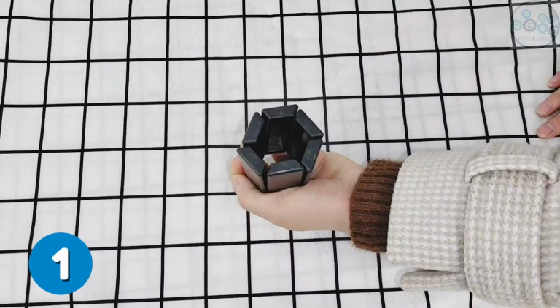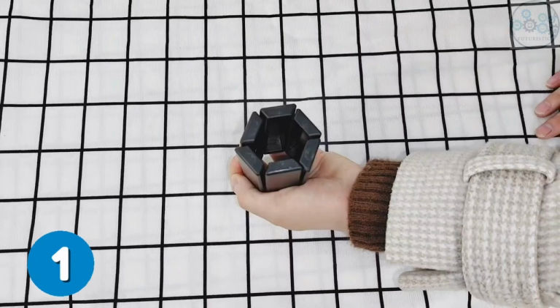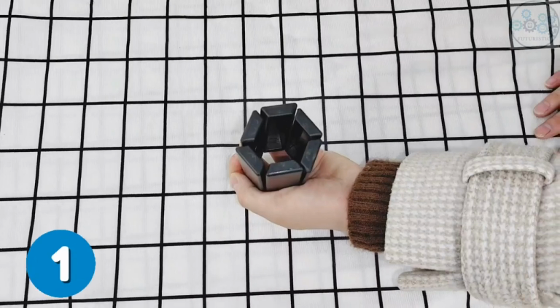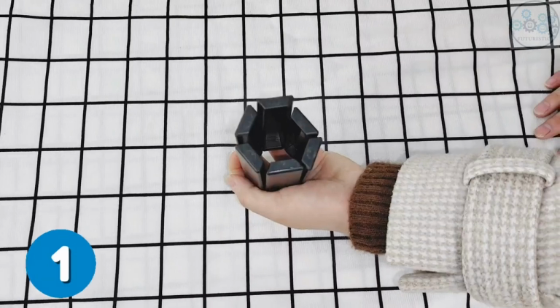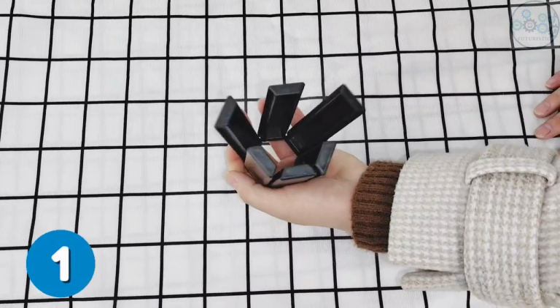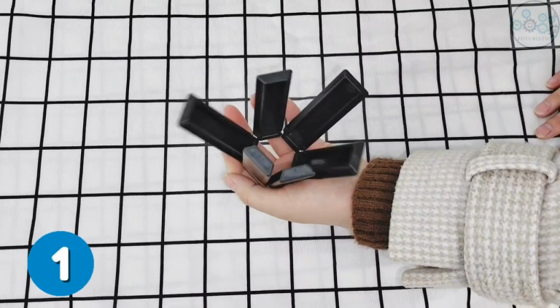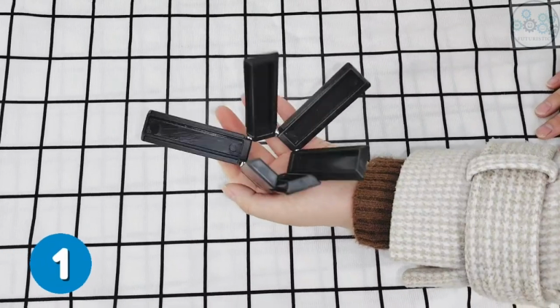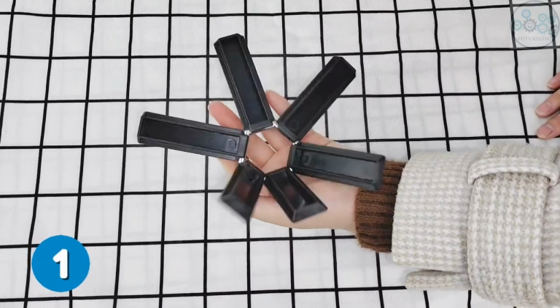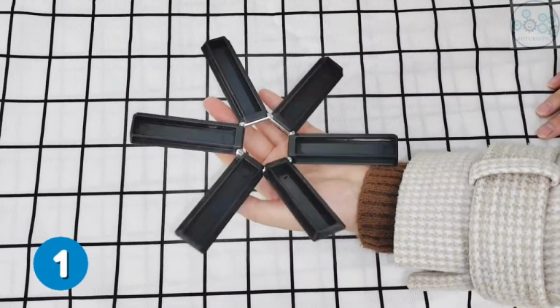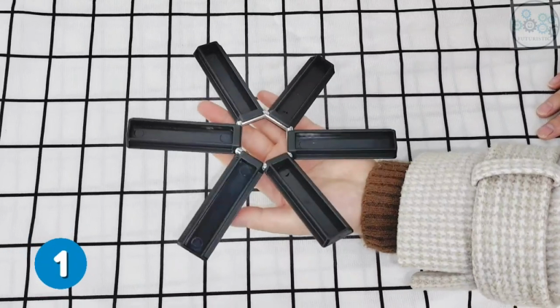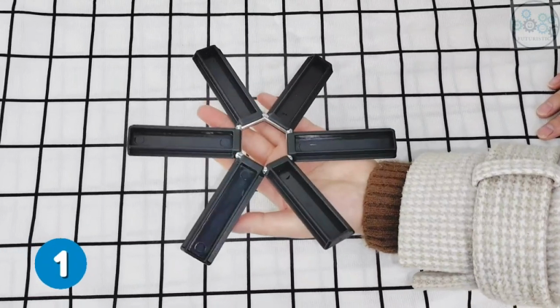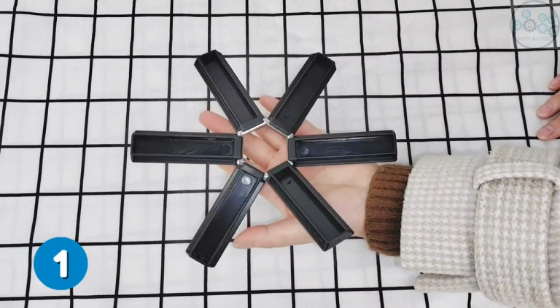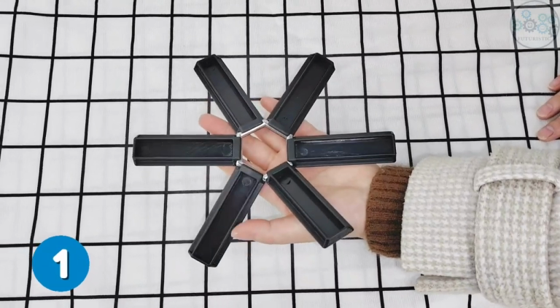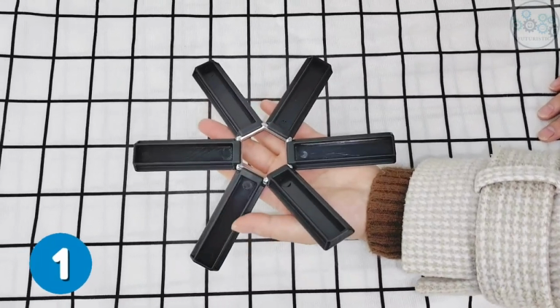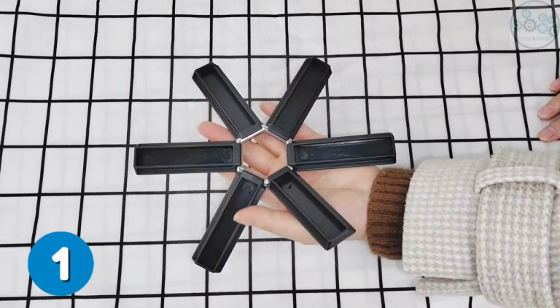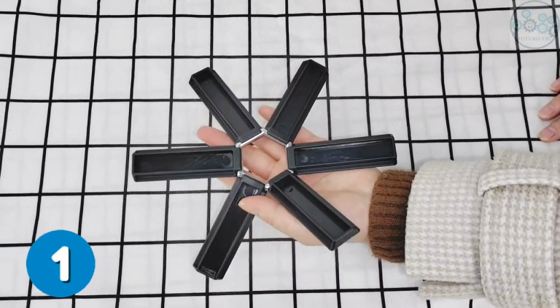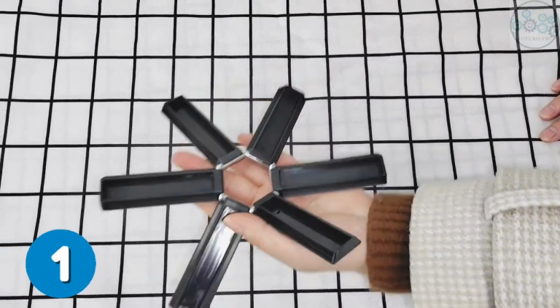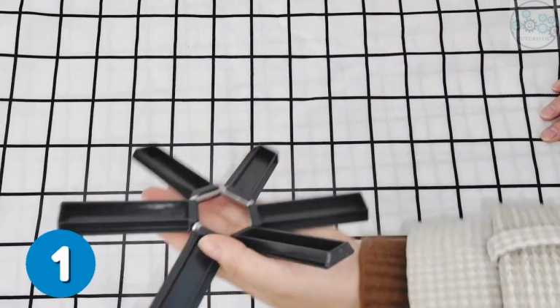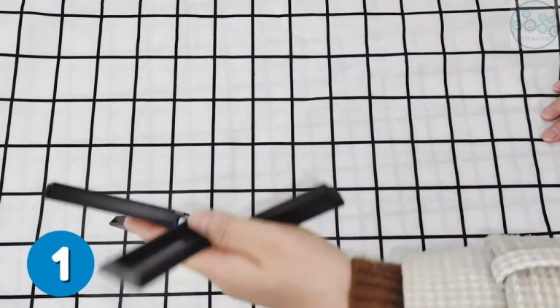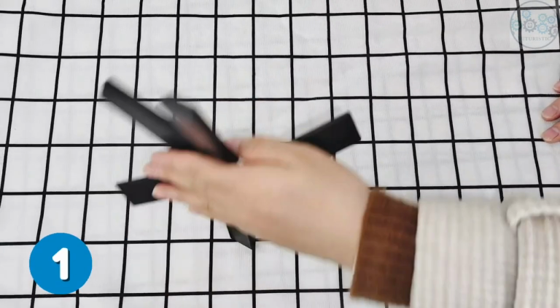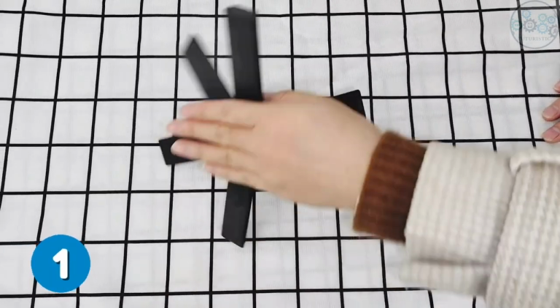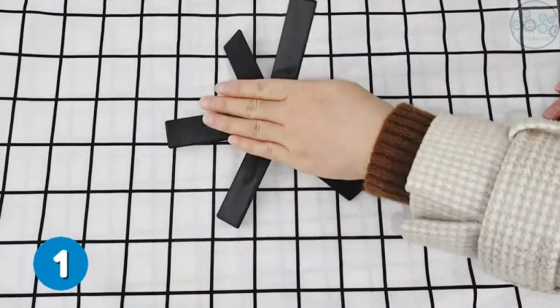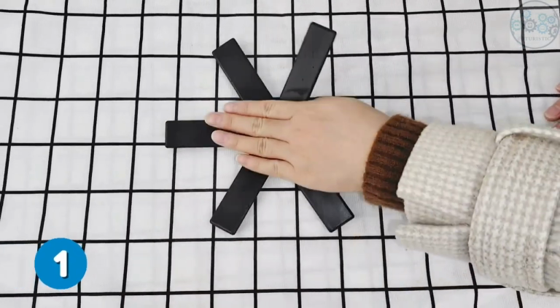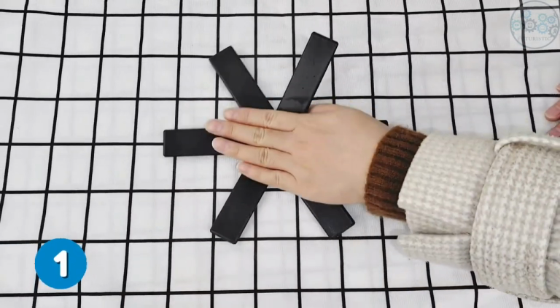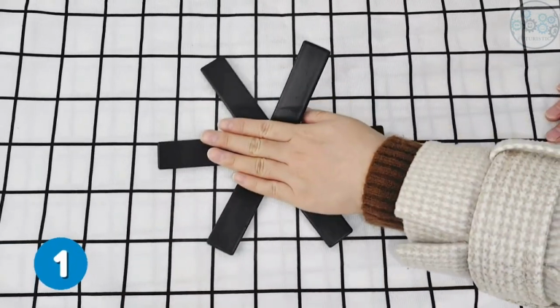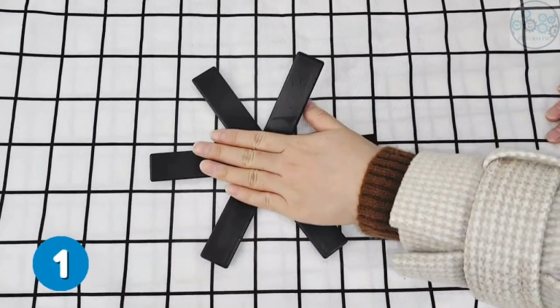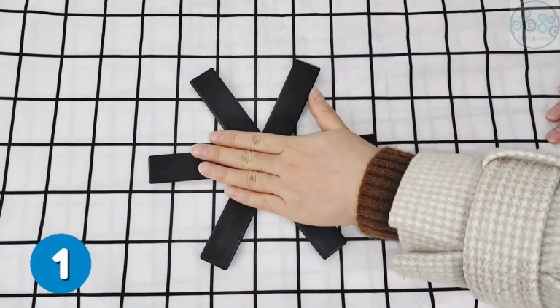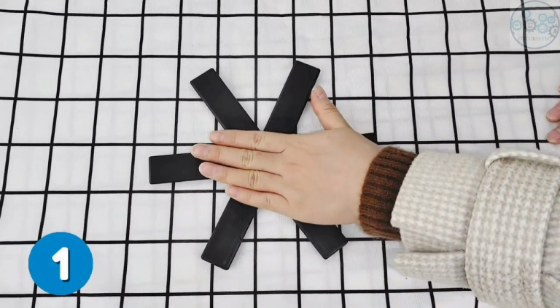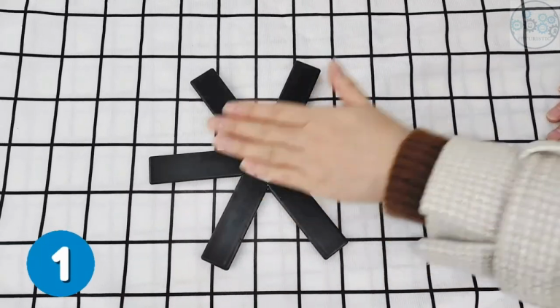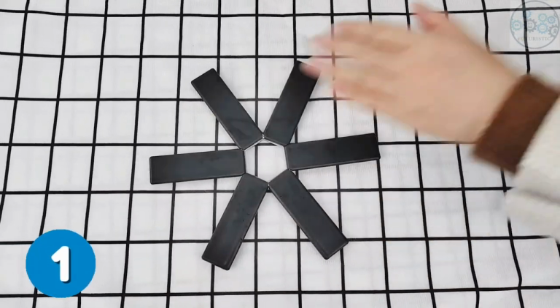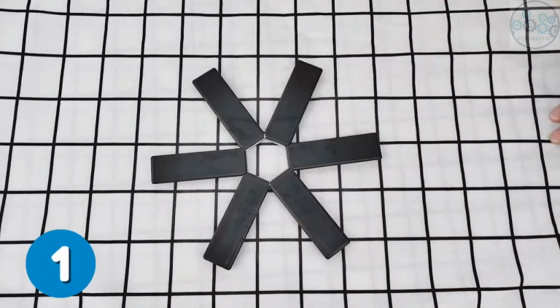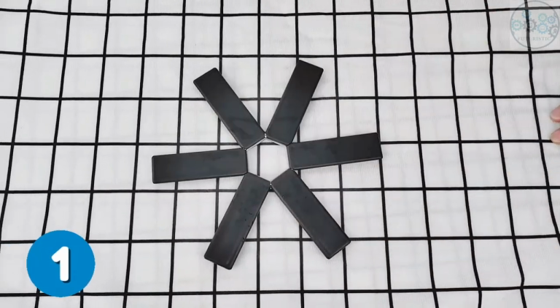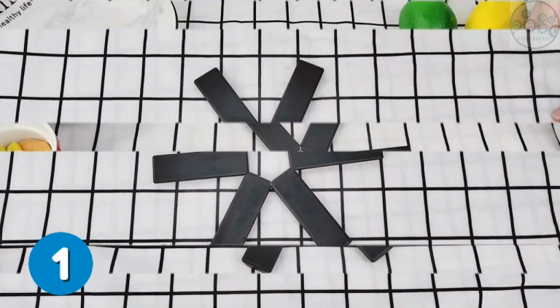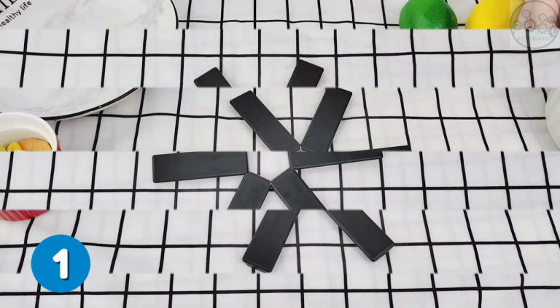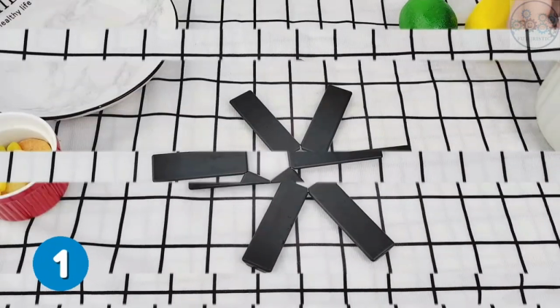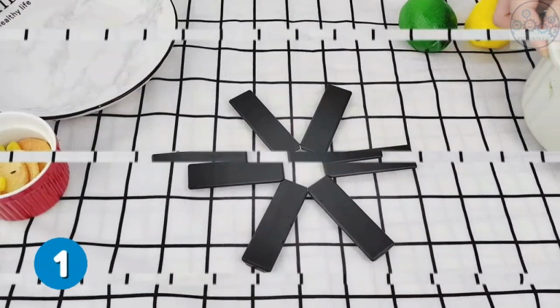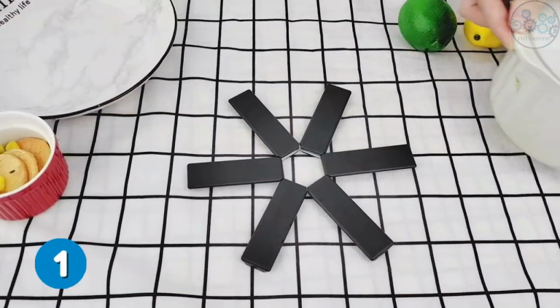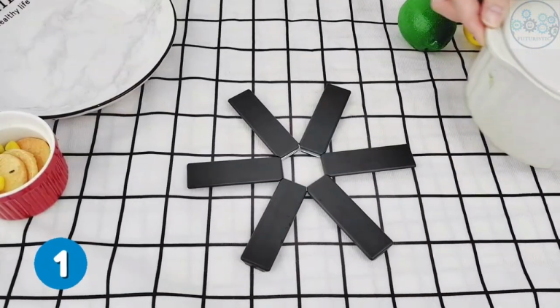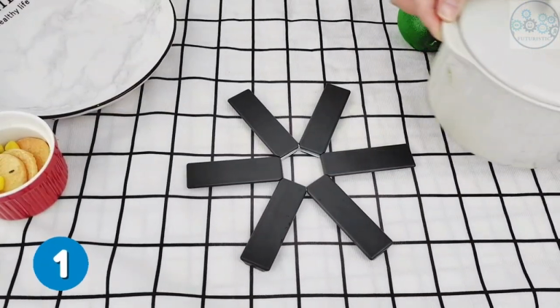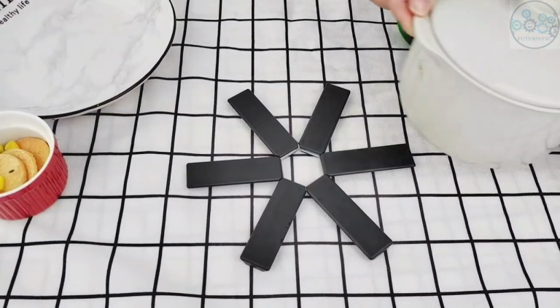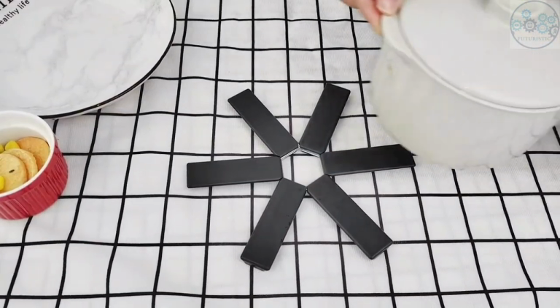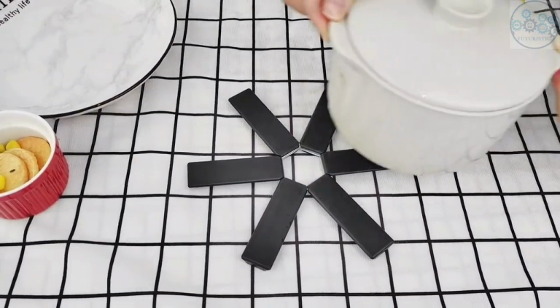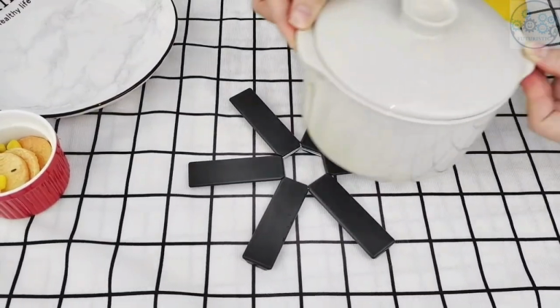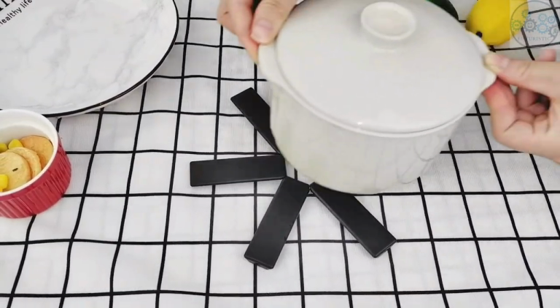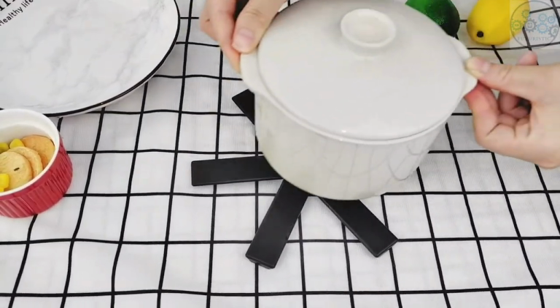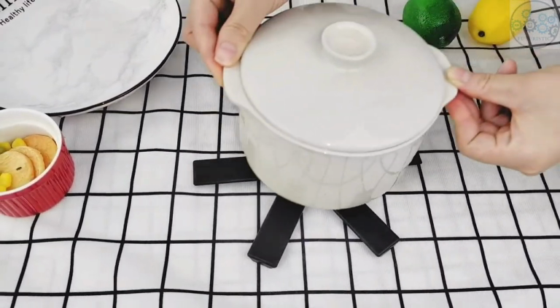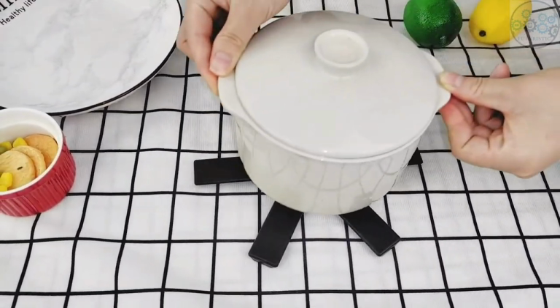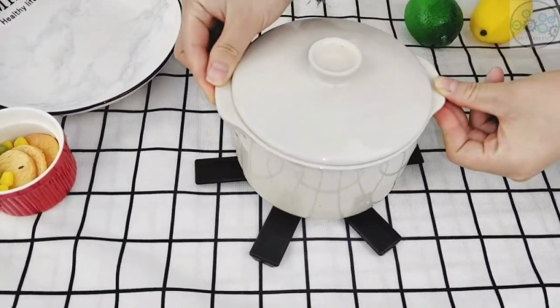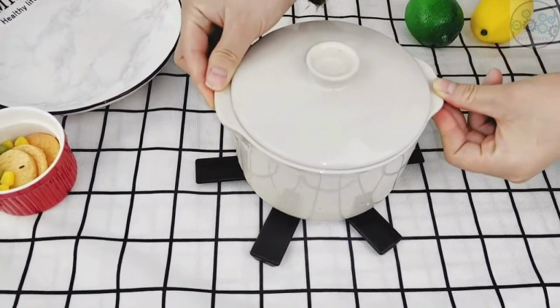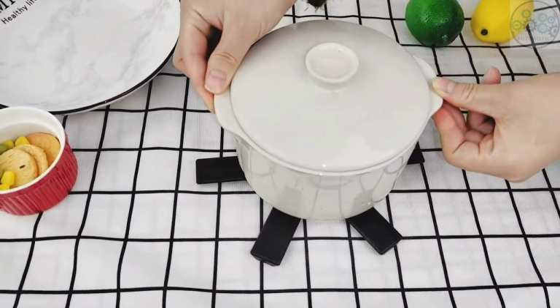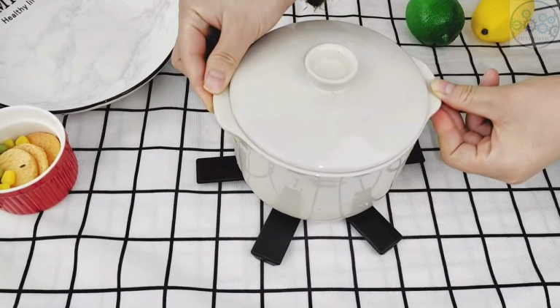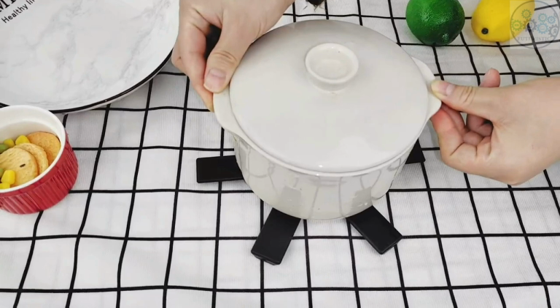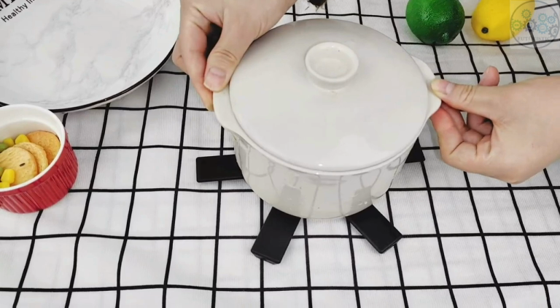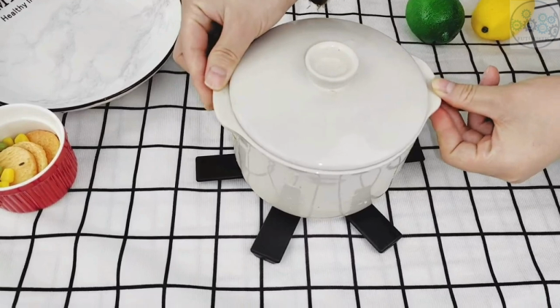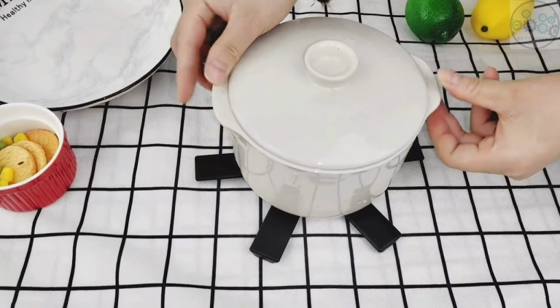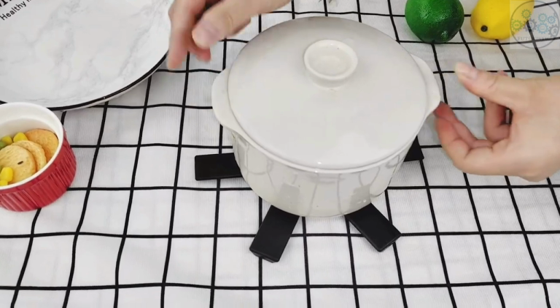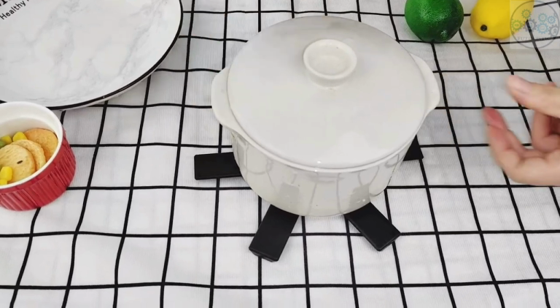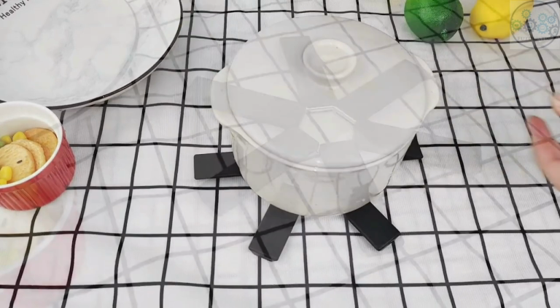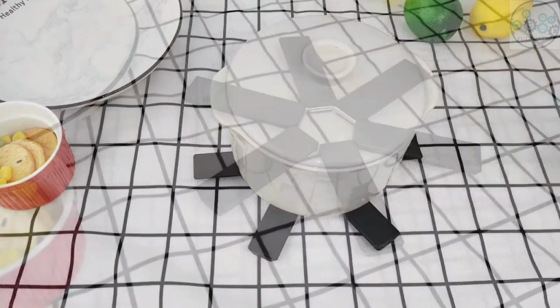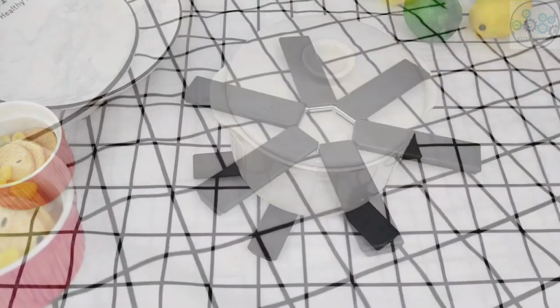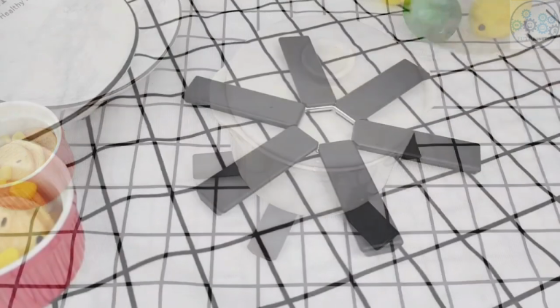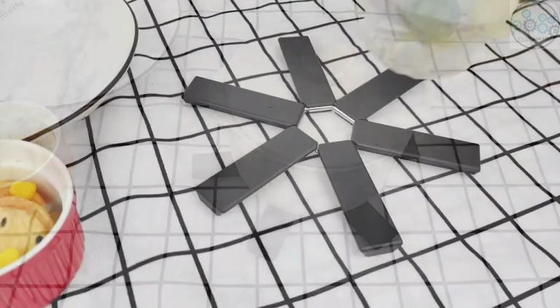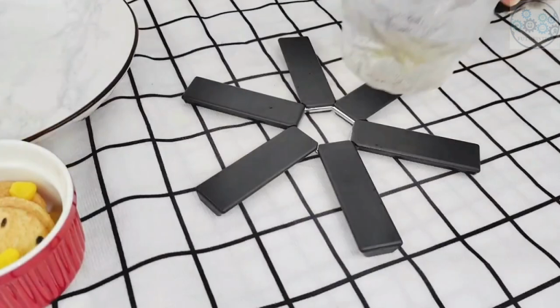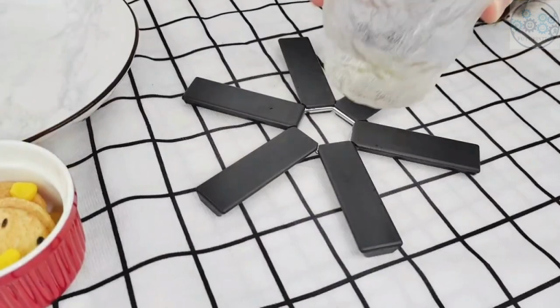This folding heat insulation pad for hot dishes, pots, and bowls. It's foldable, designed for easy storage and space saving.